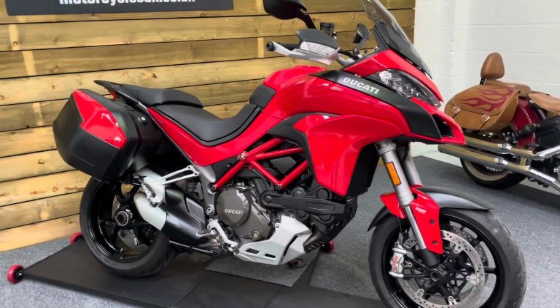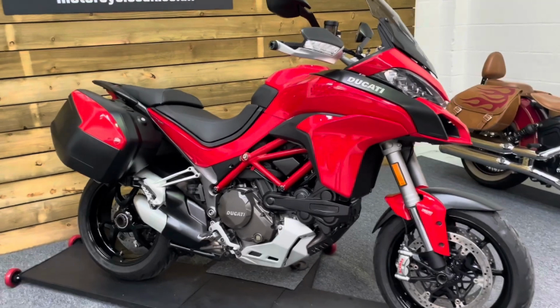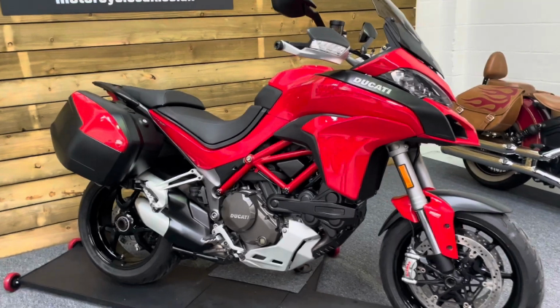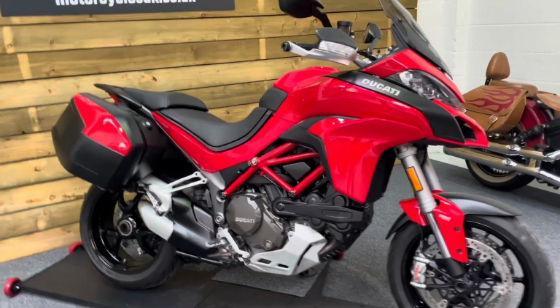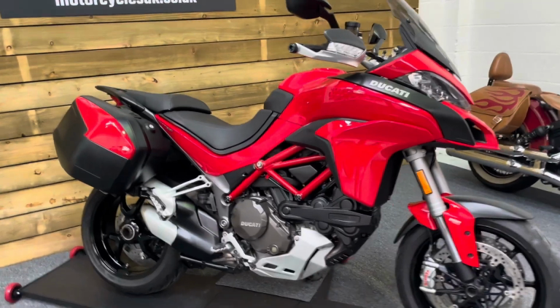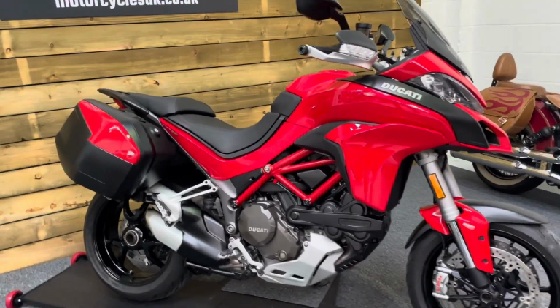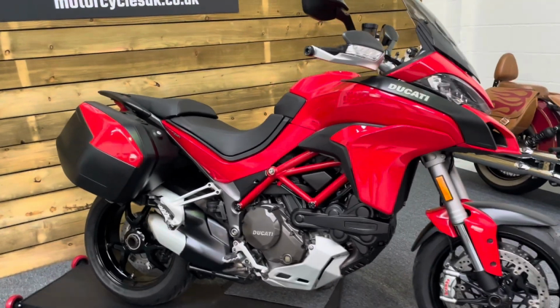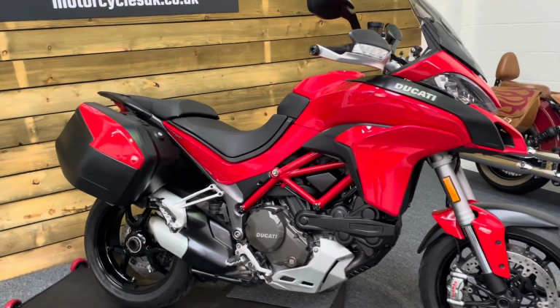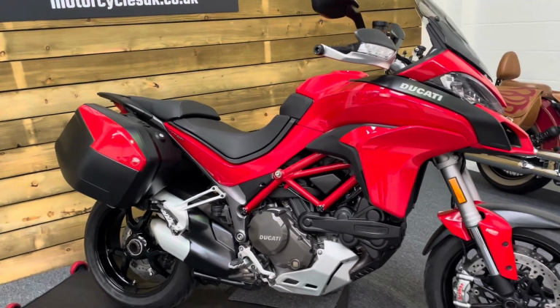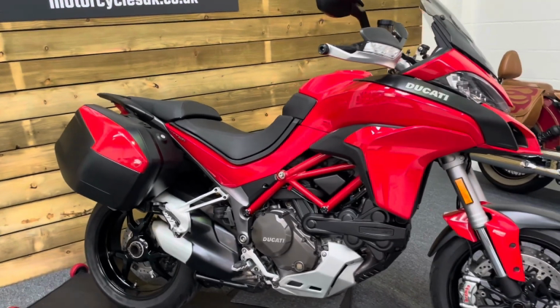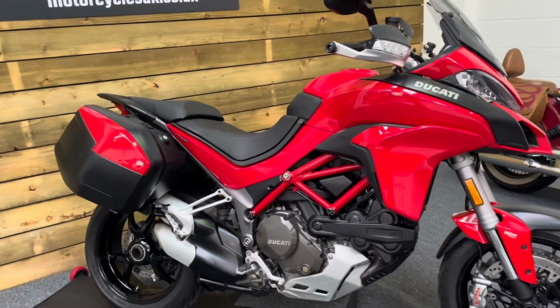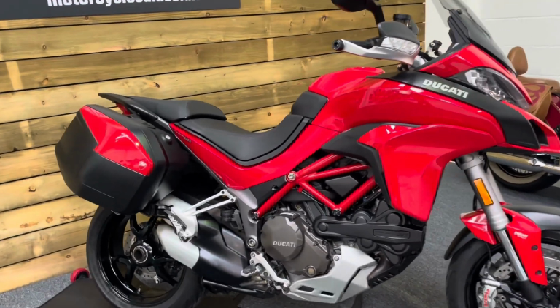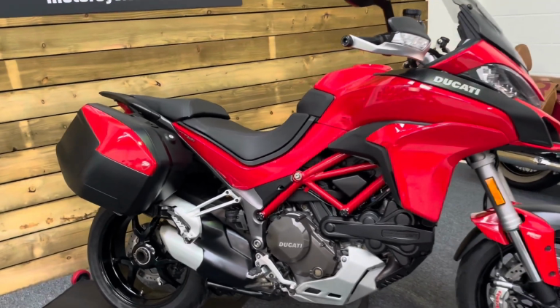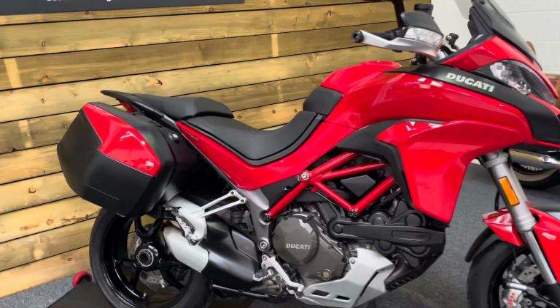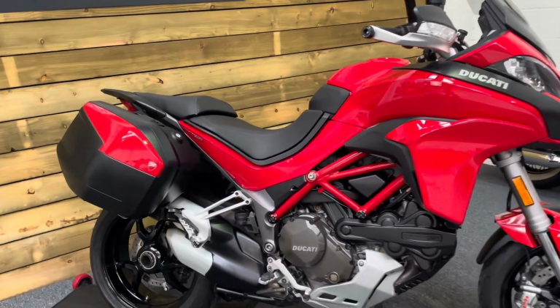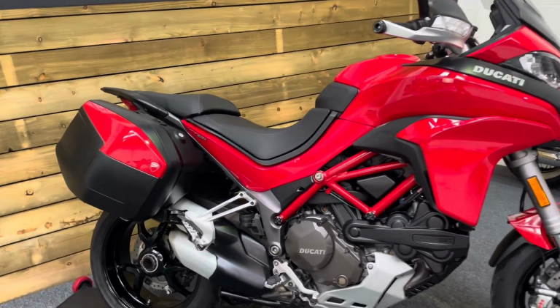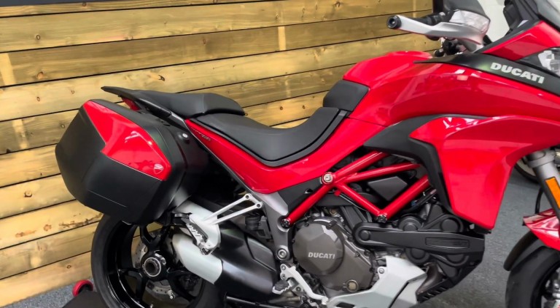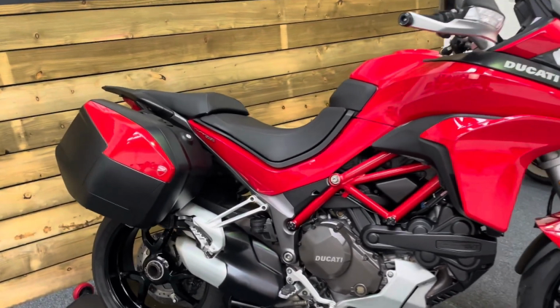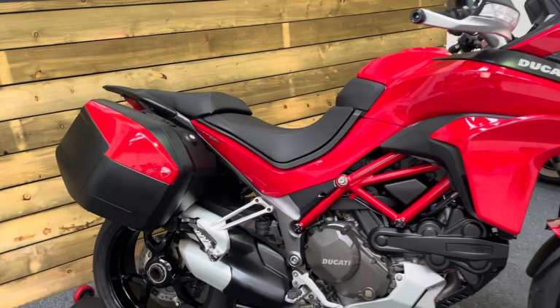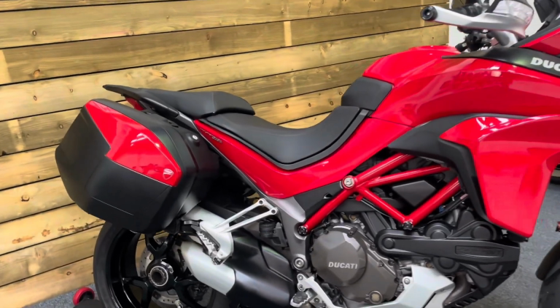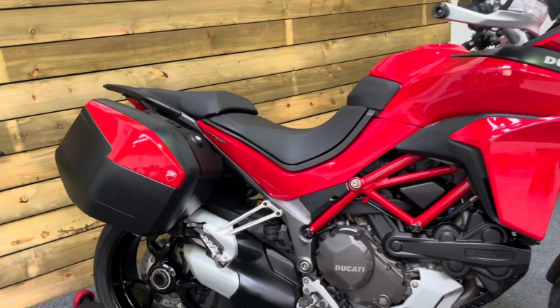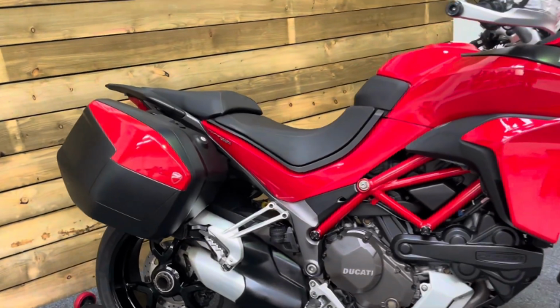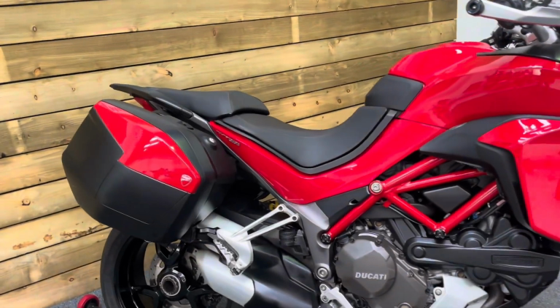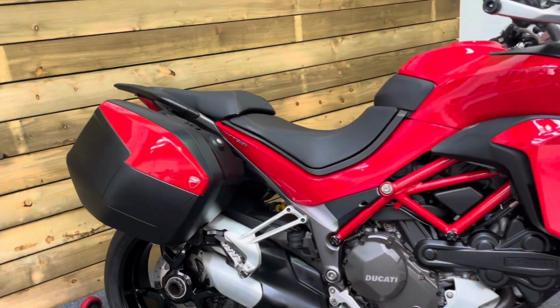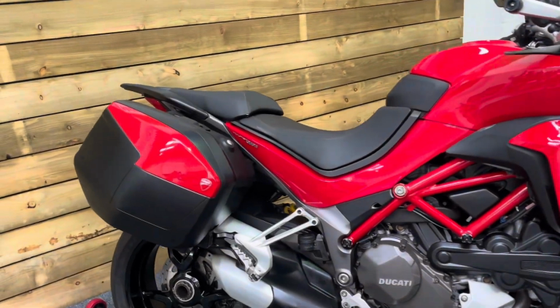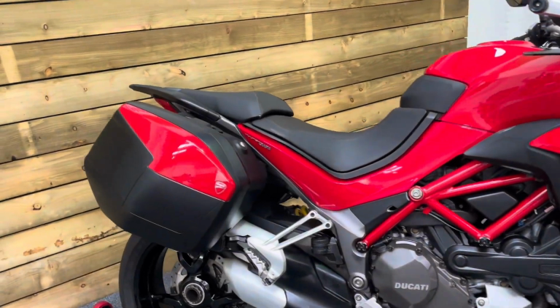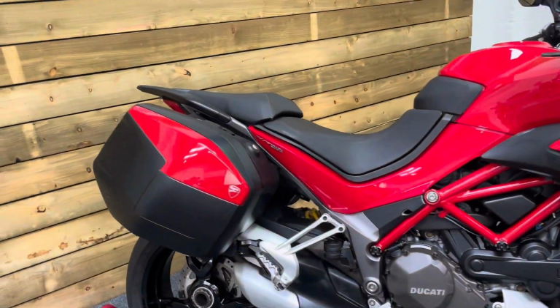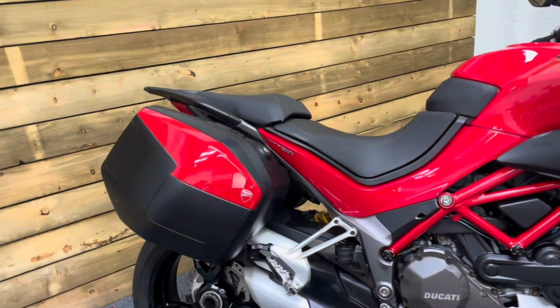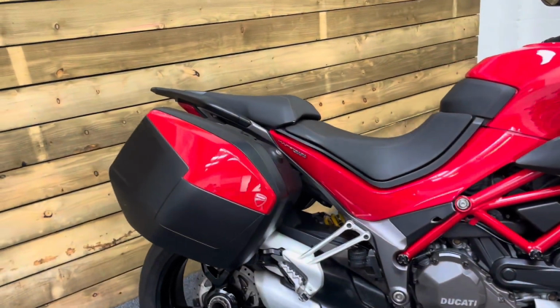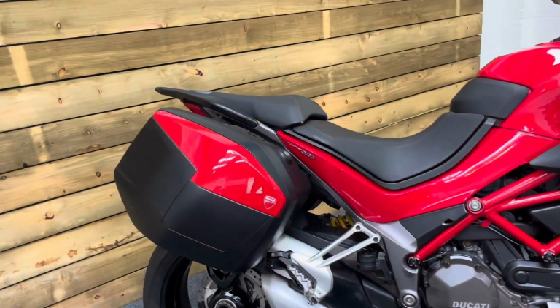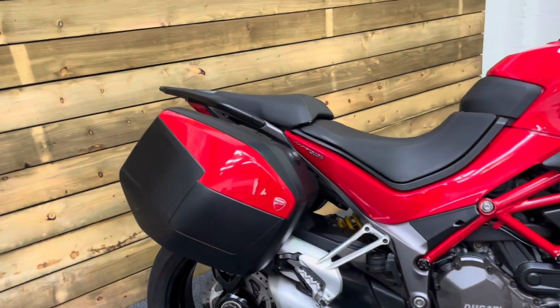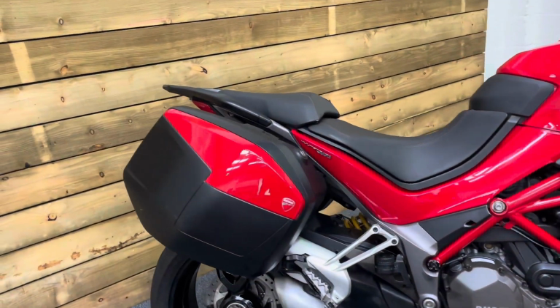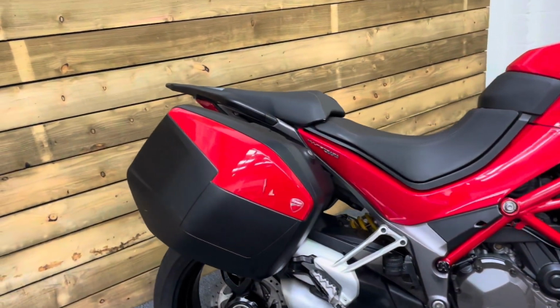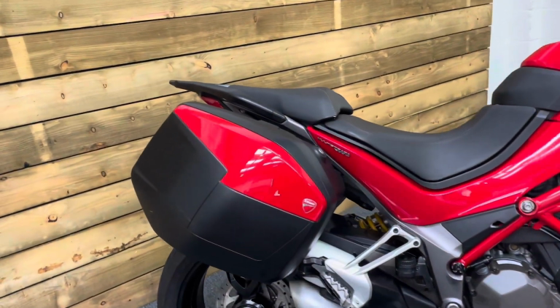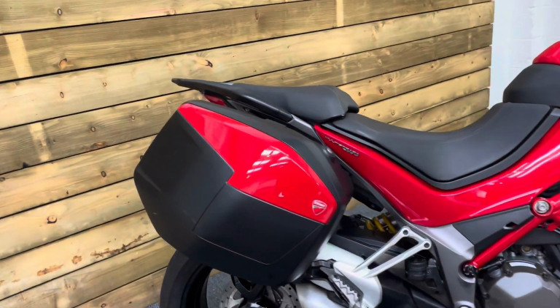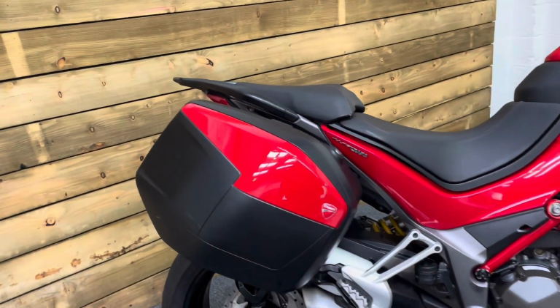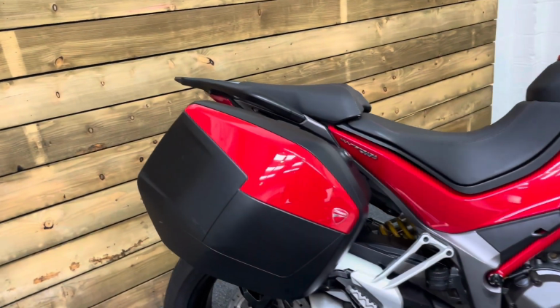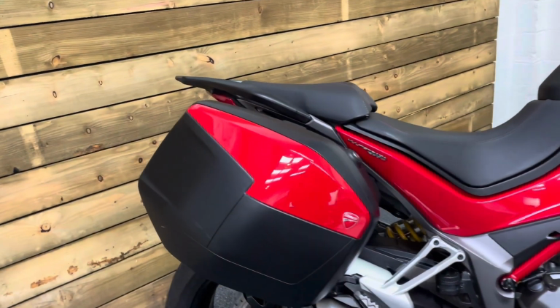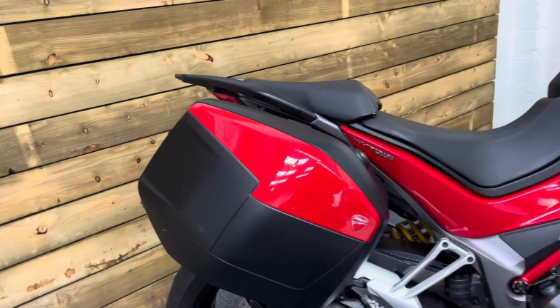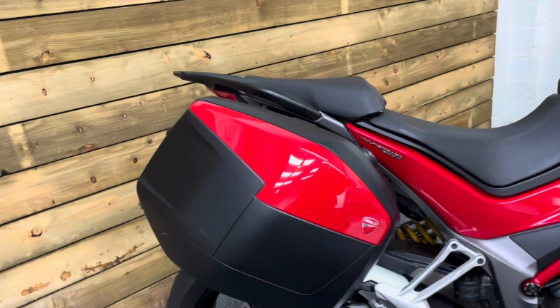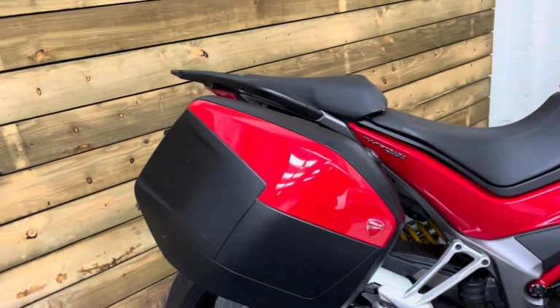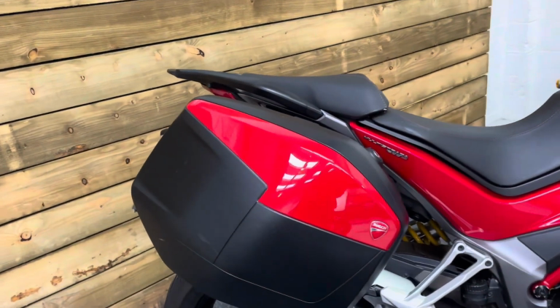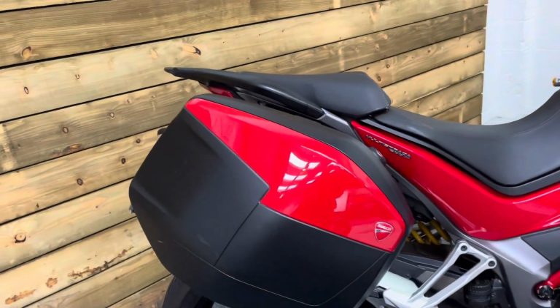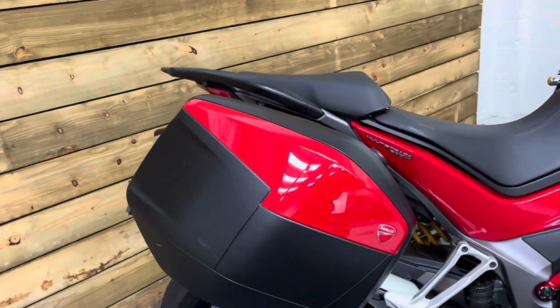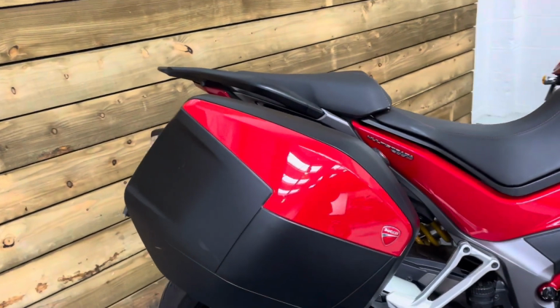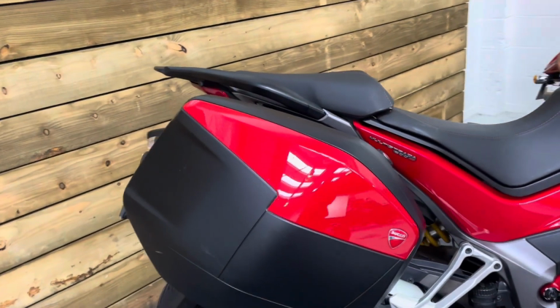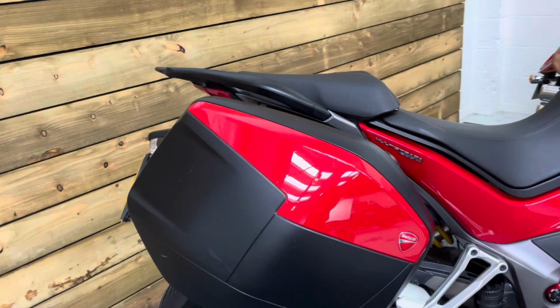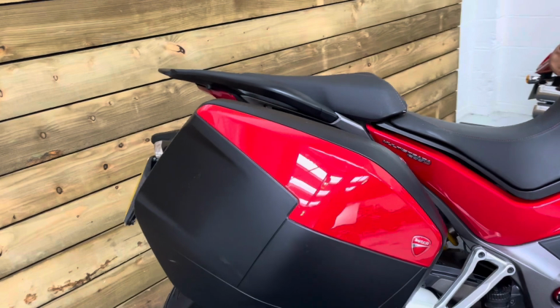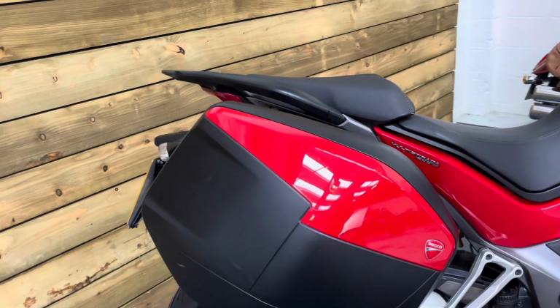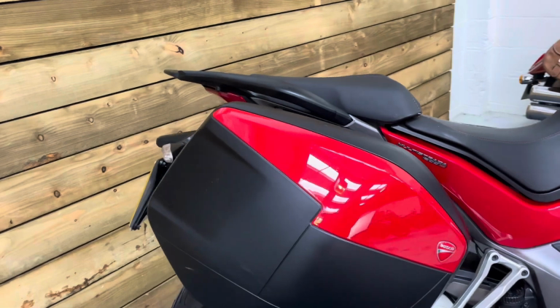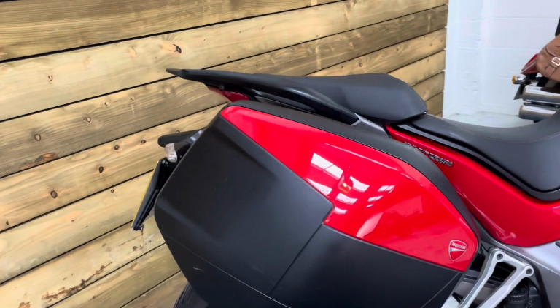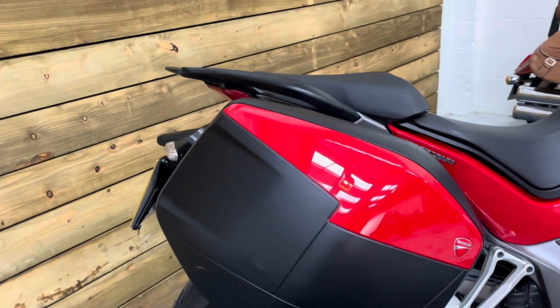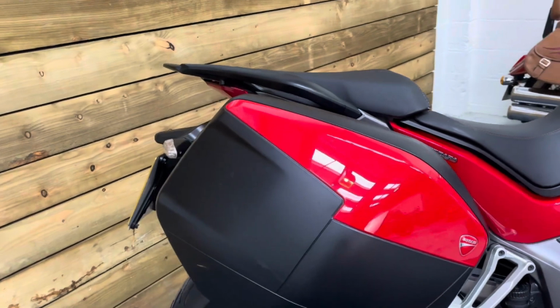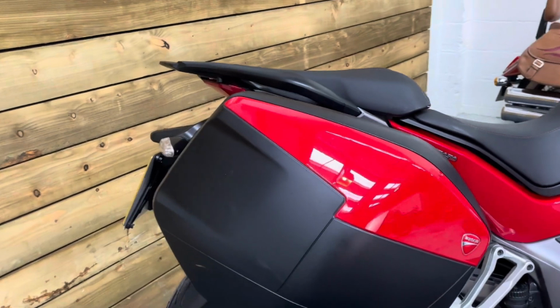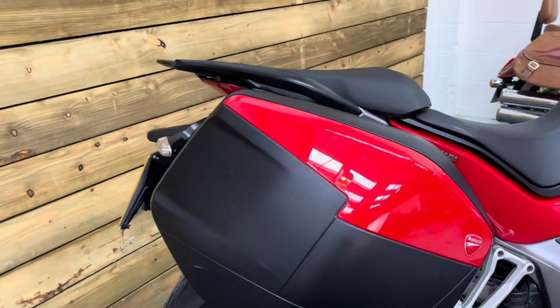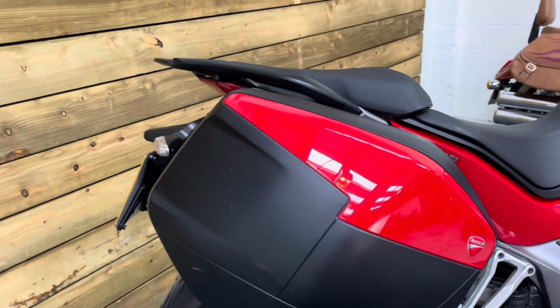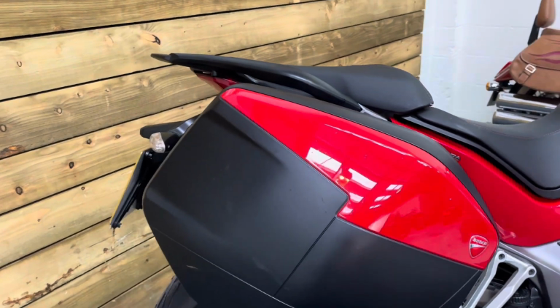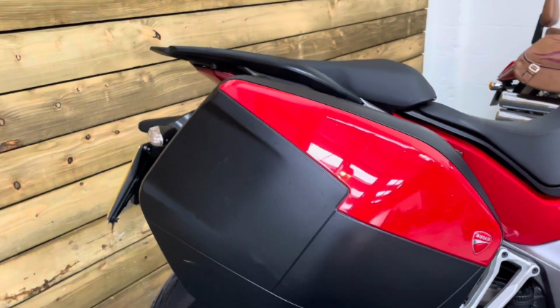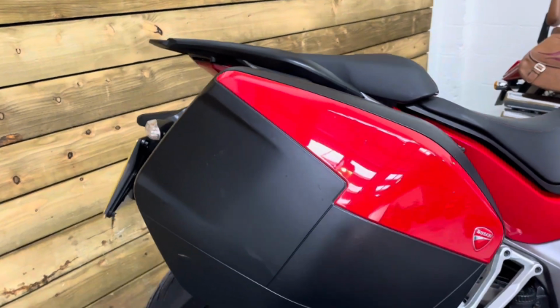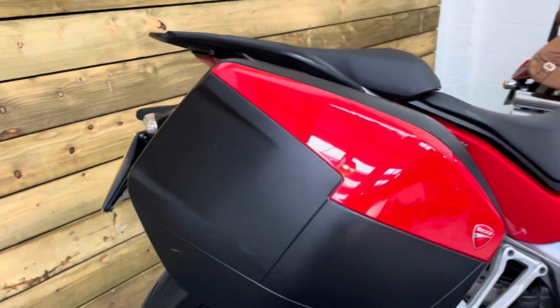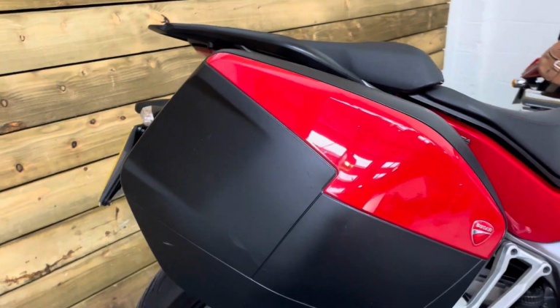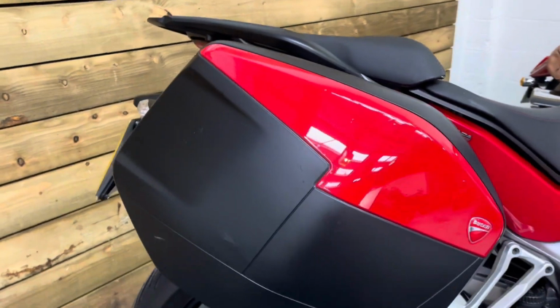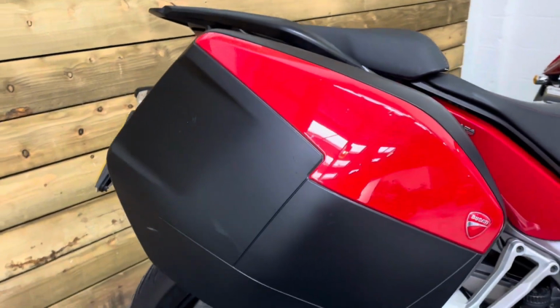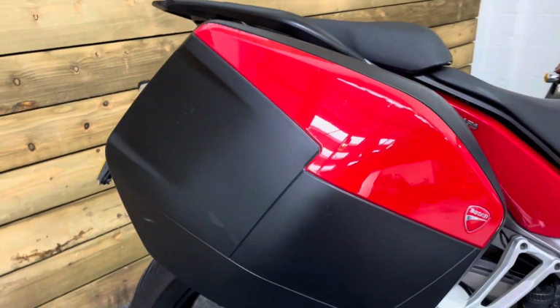This bike's in excellent condition and comes with the Ducati colour-coded panniers as well, which are in great condition as you can see there.